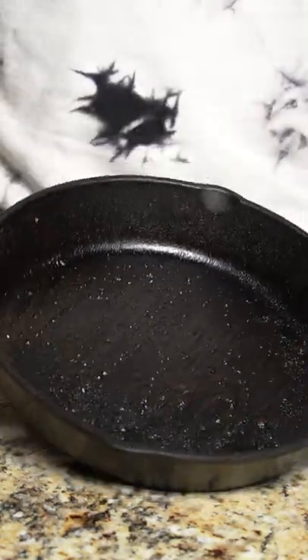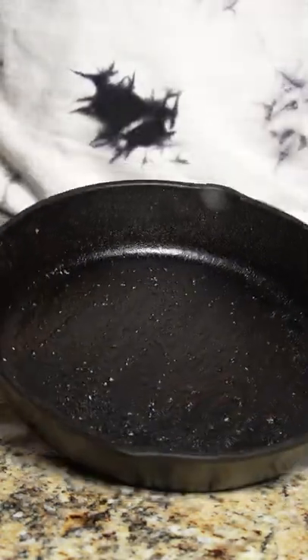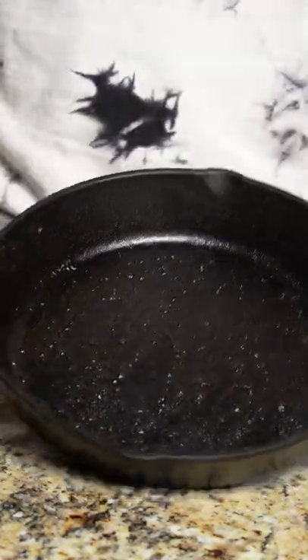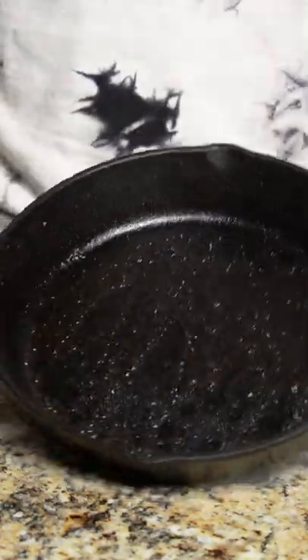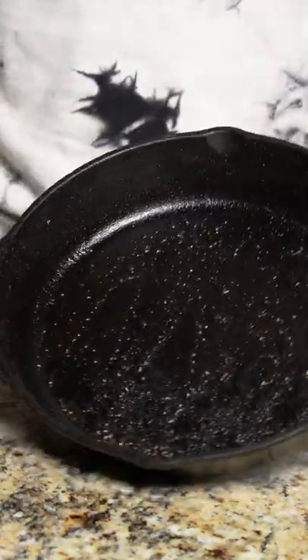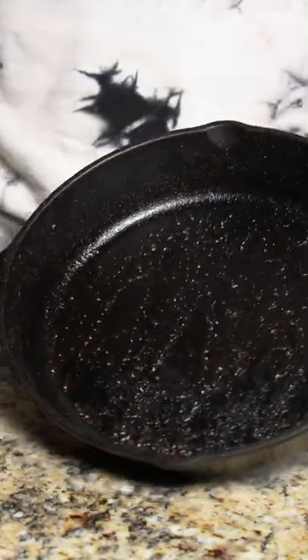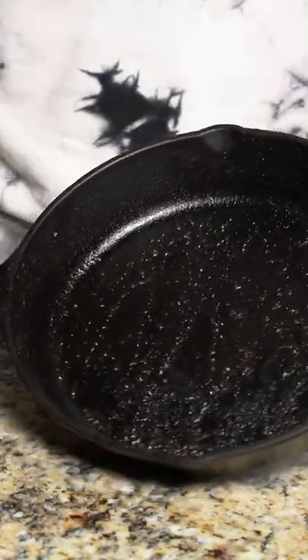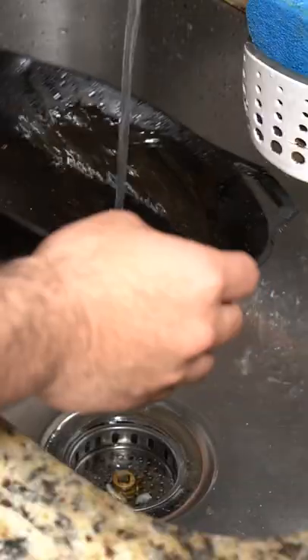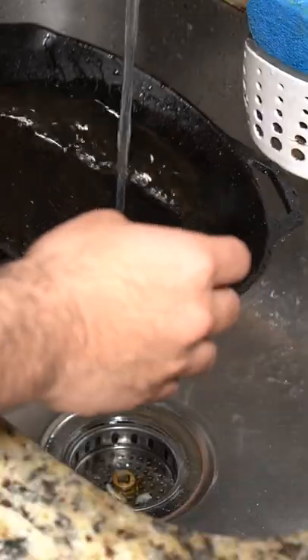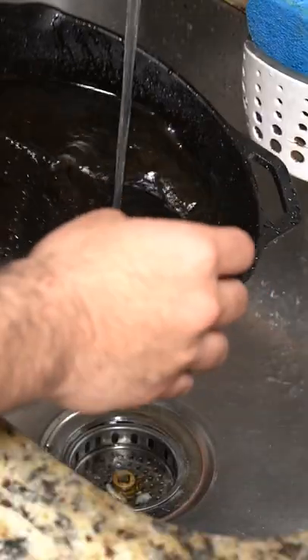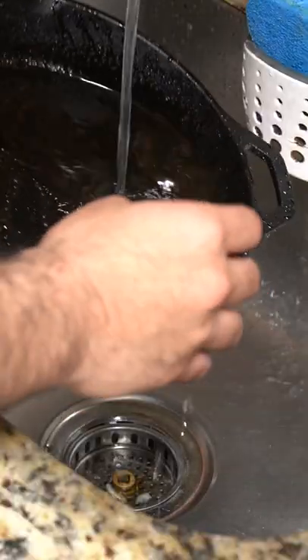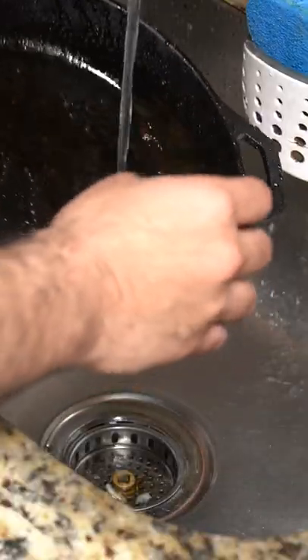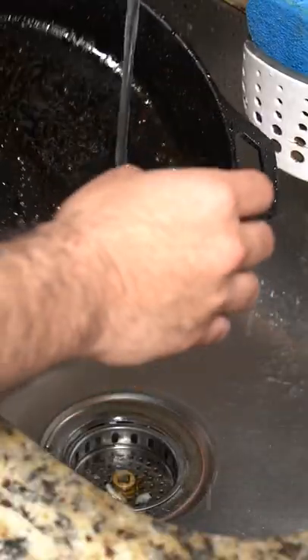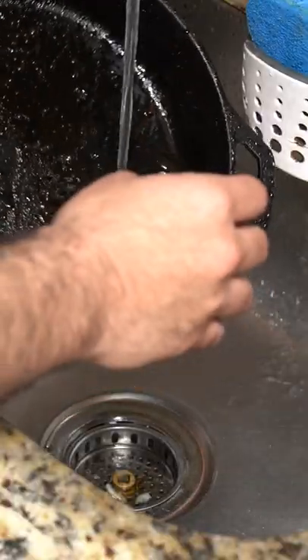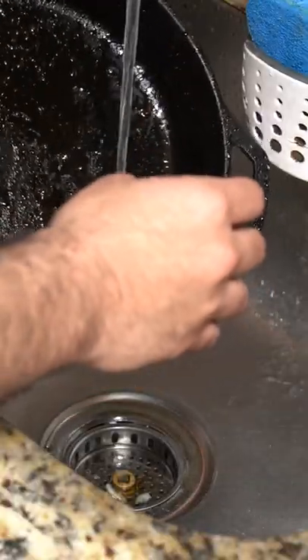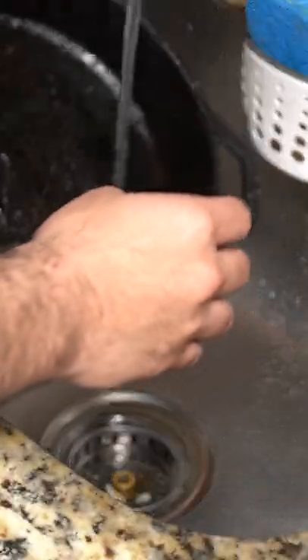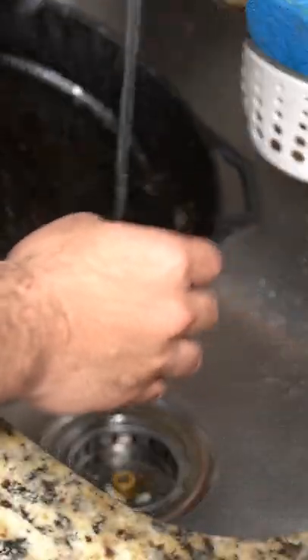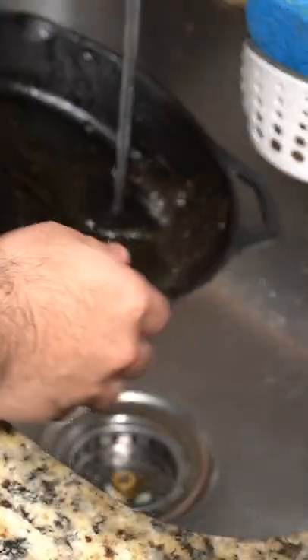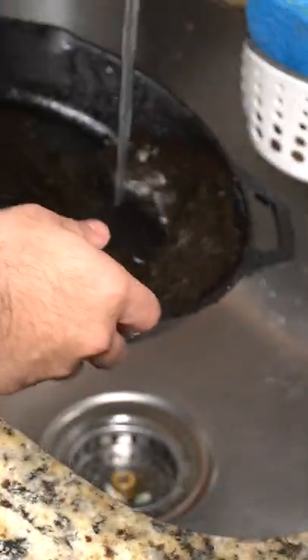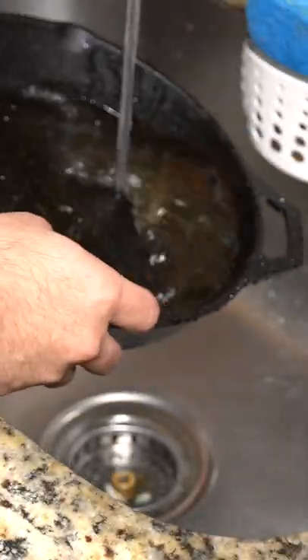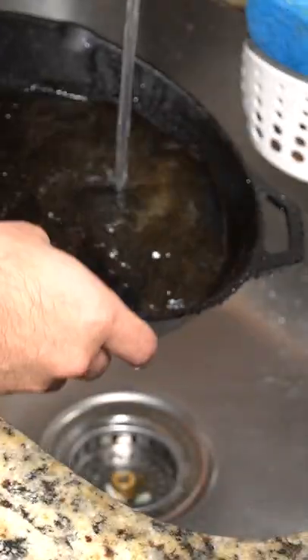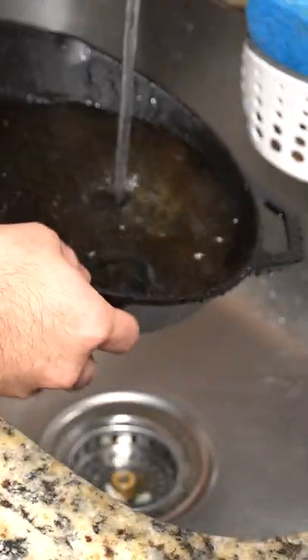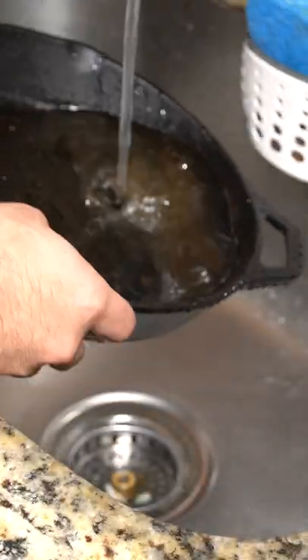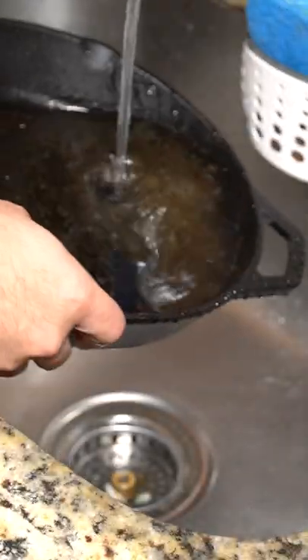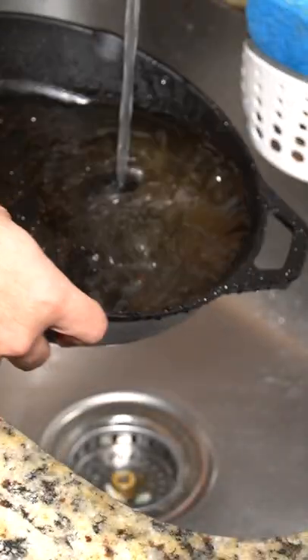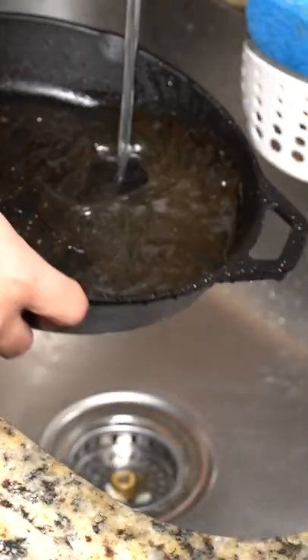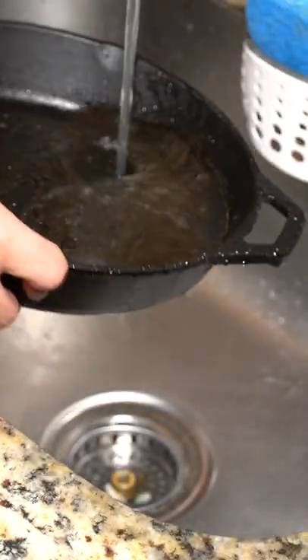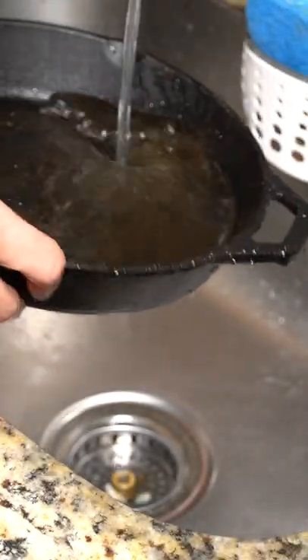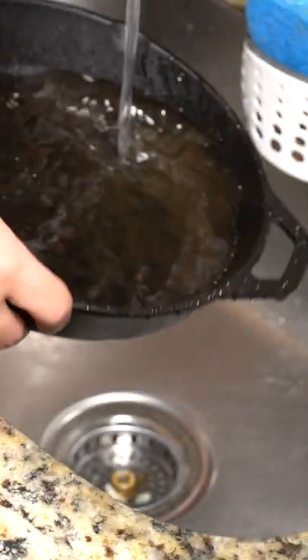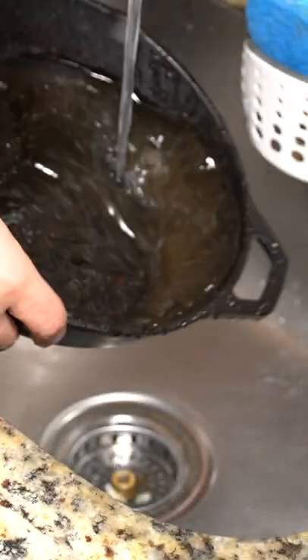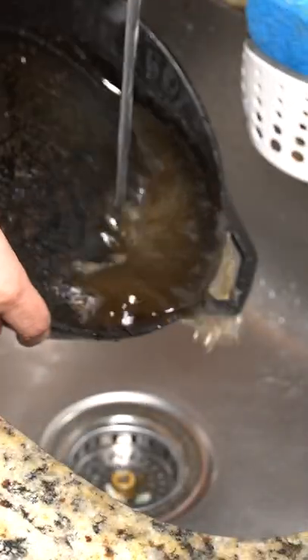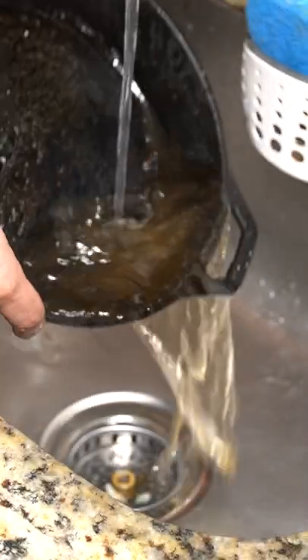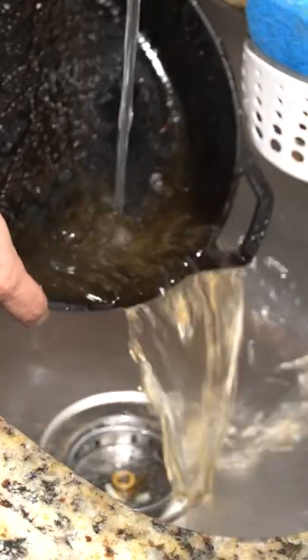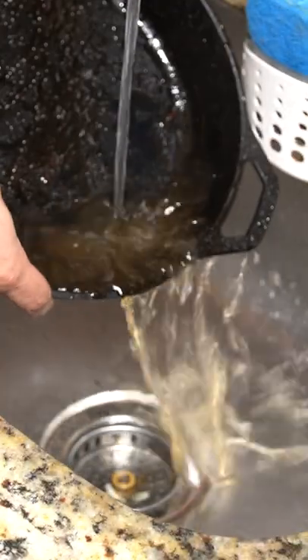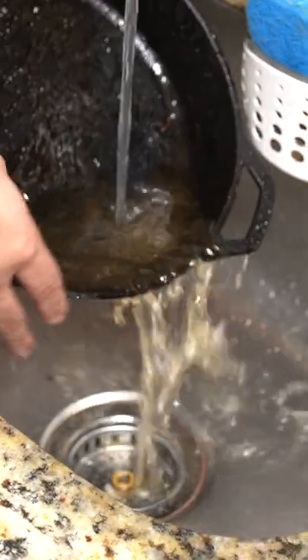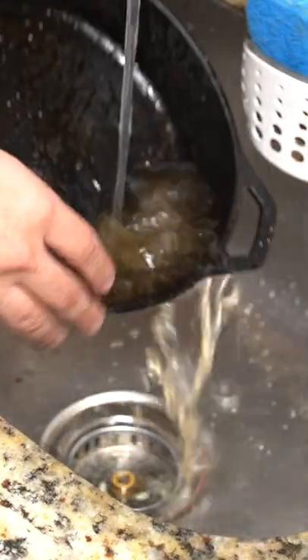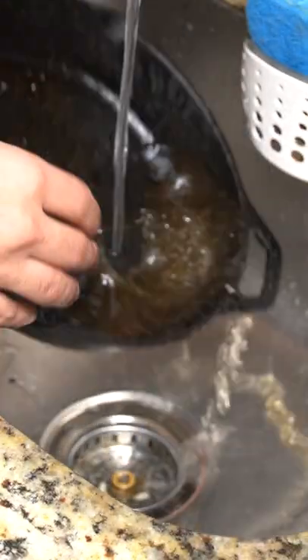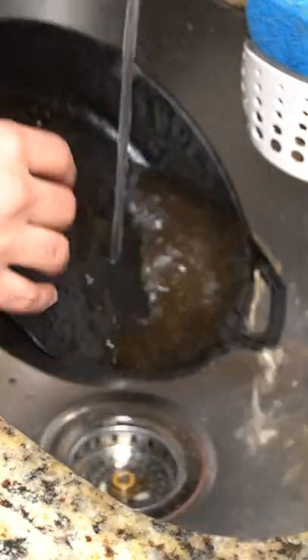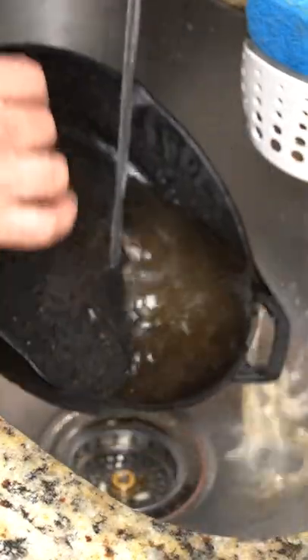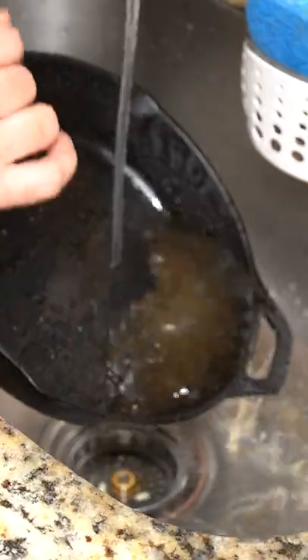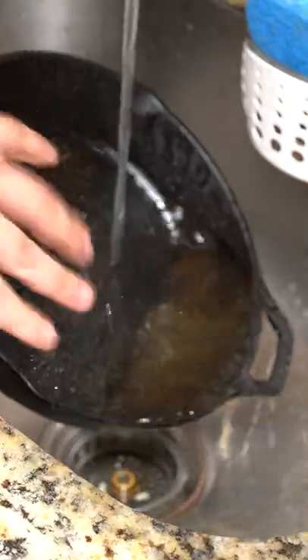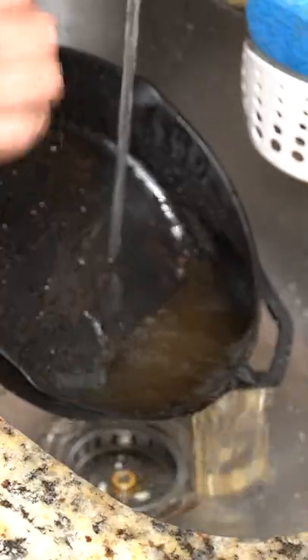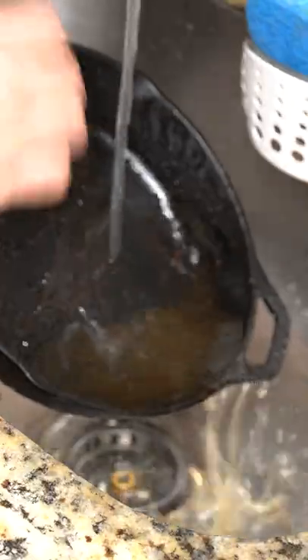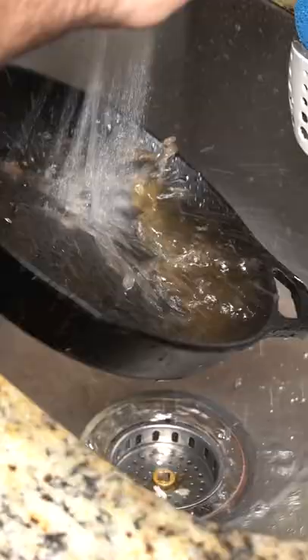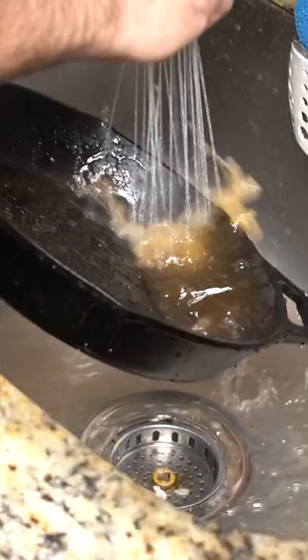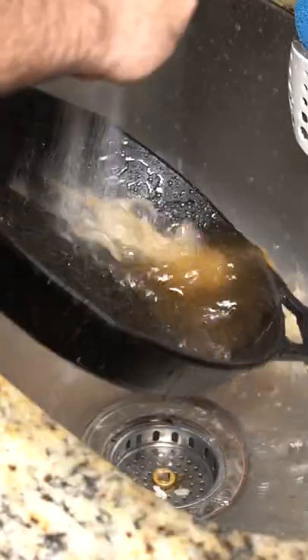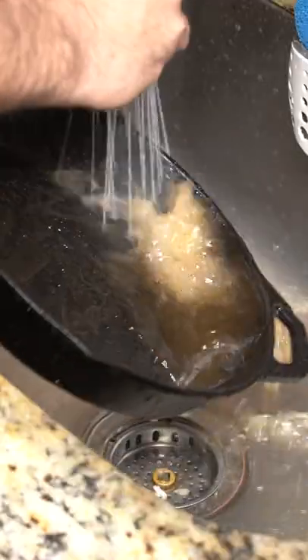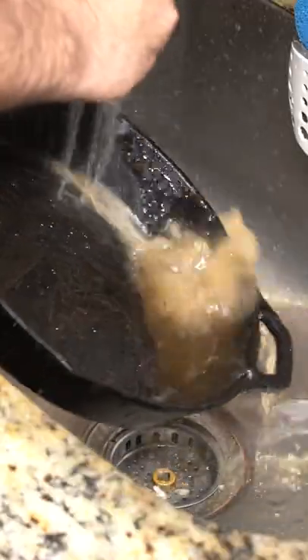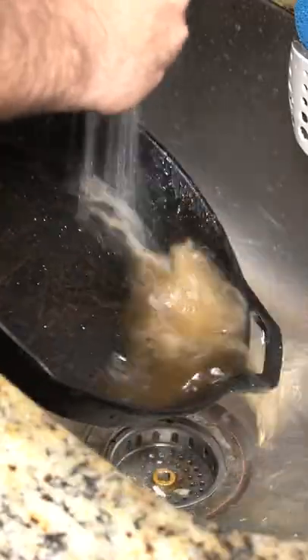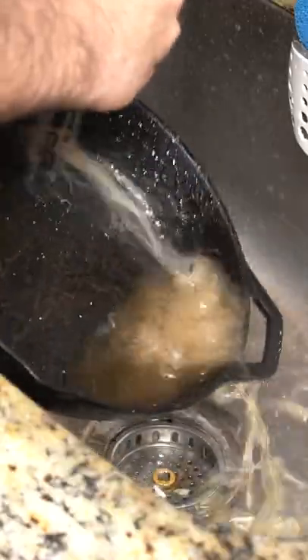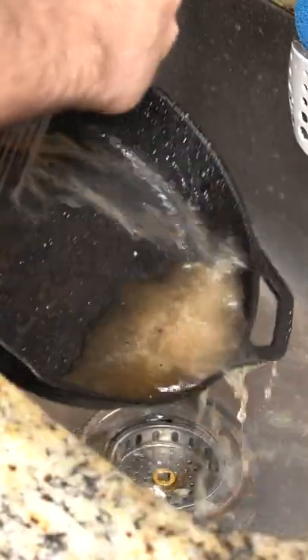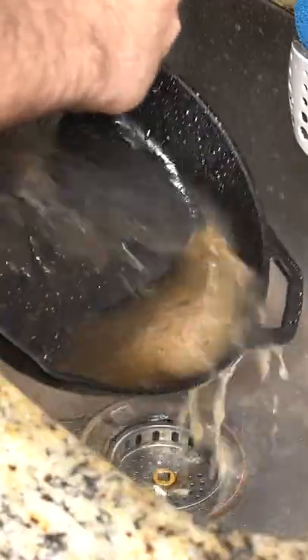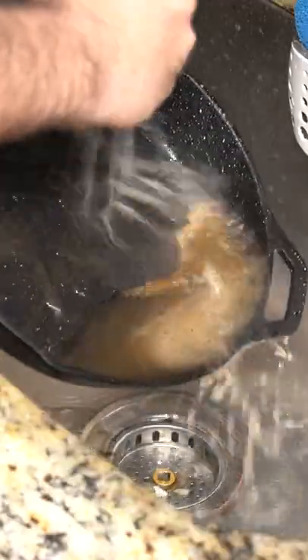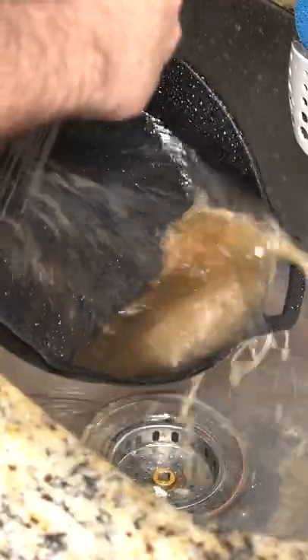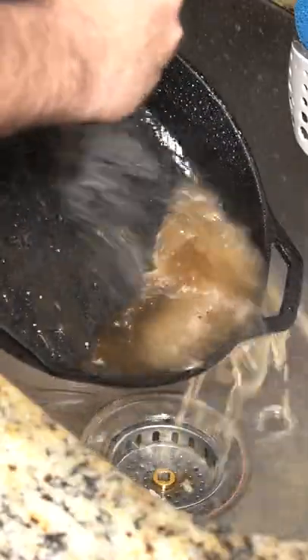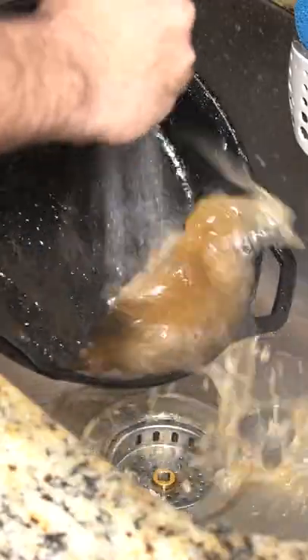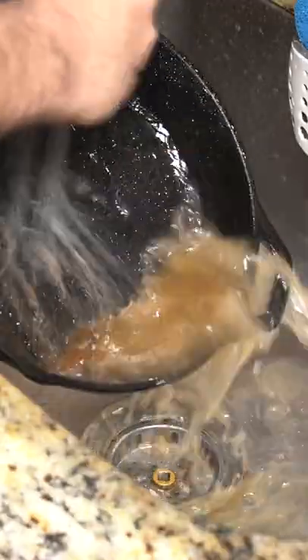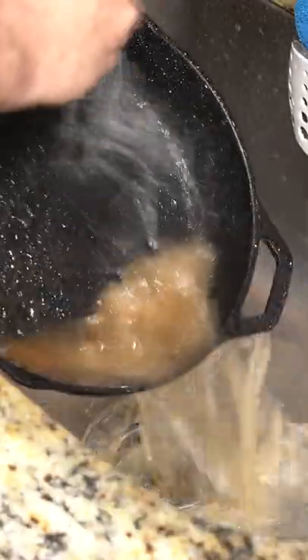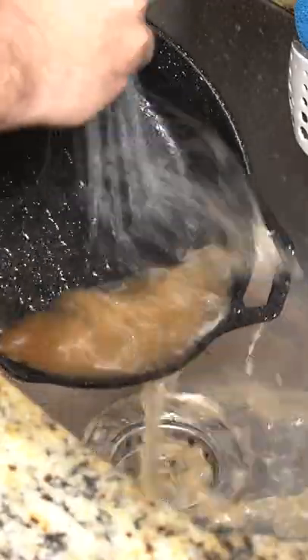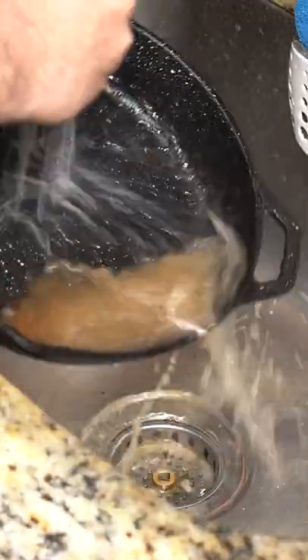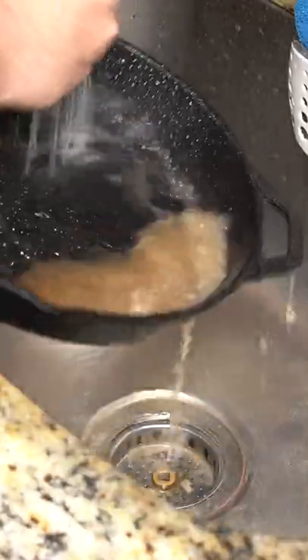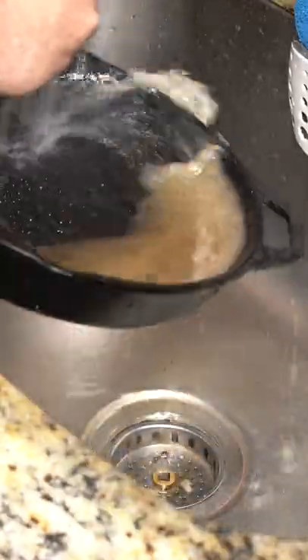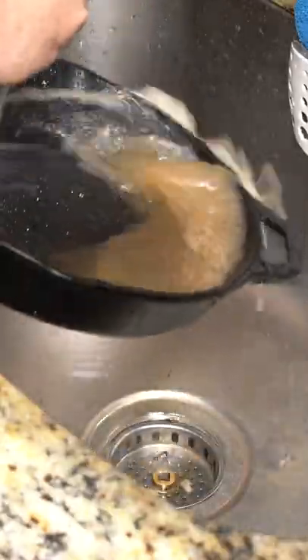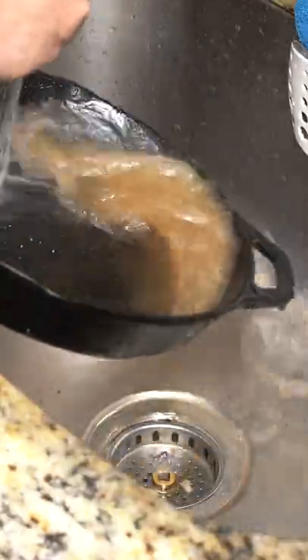The first thing I like to do is wash everything off with some warm water. This is going to loosen everything up and just get rid of all the extra bits that are on there.